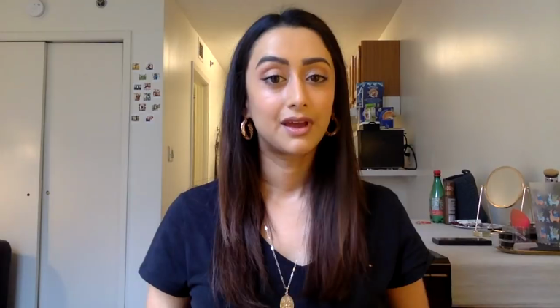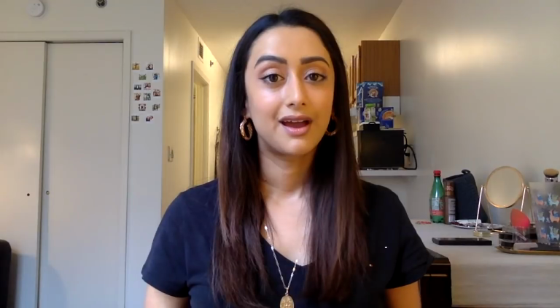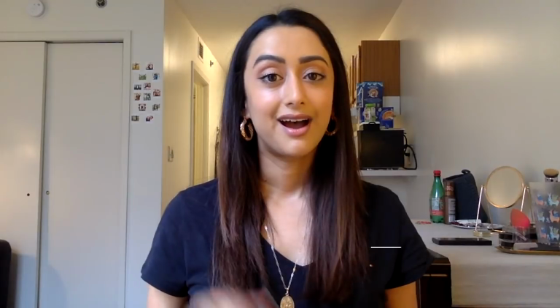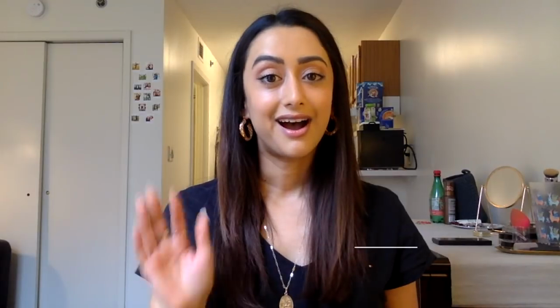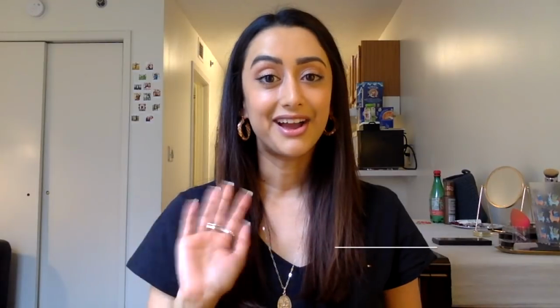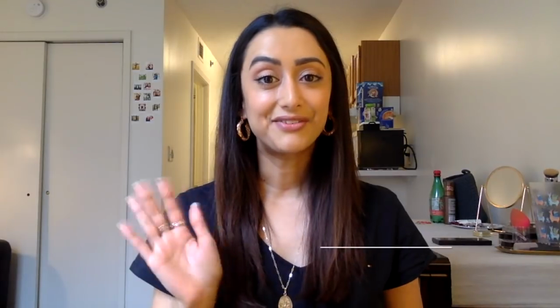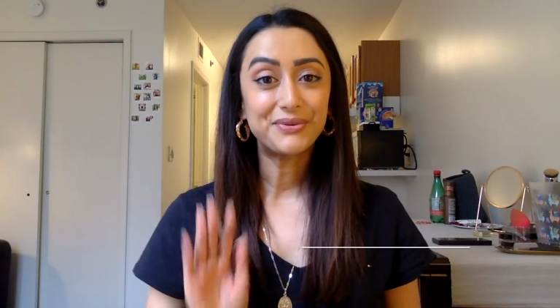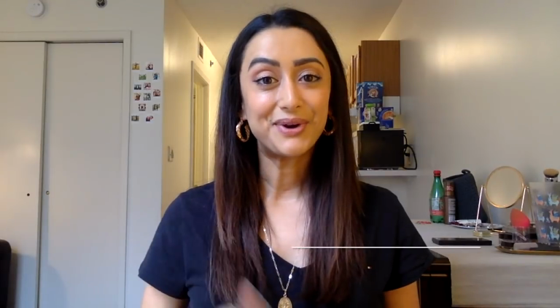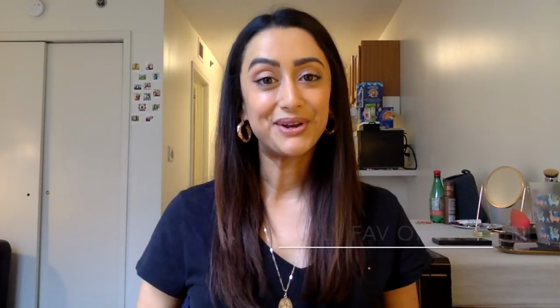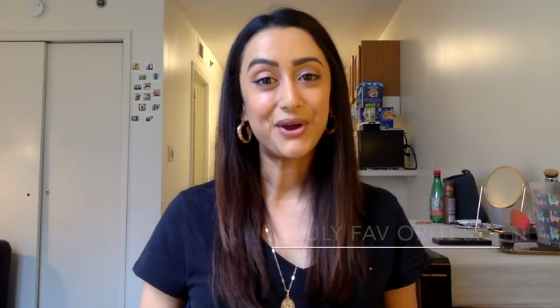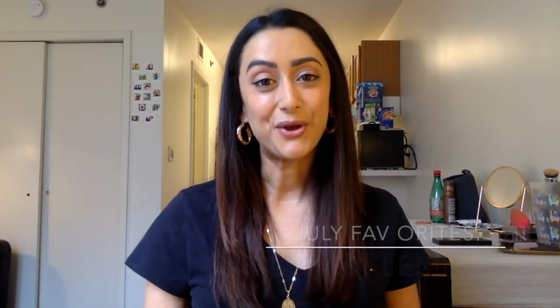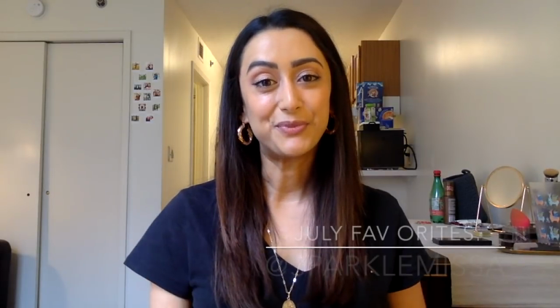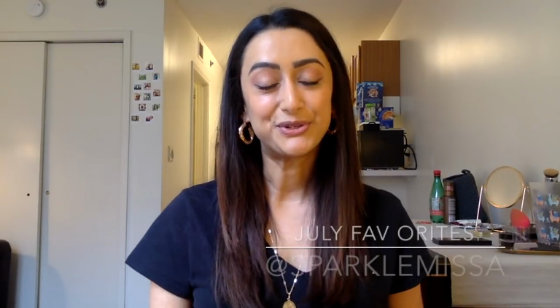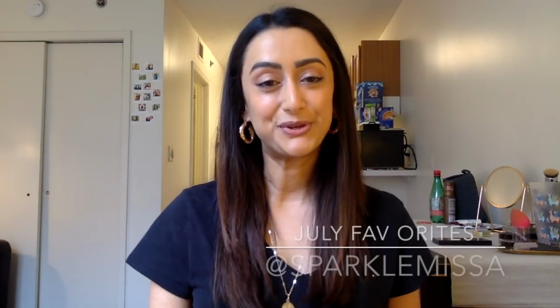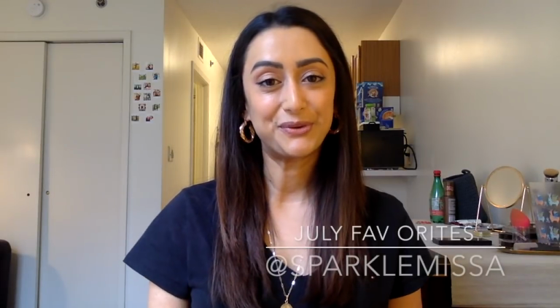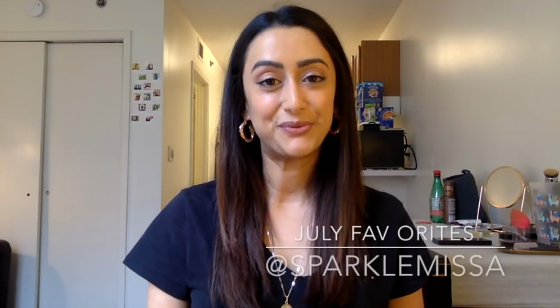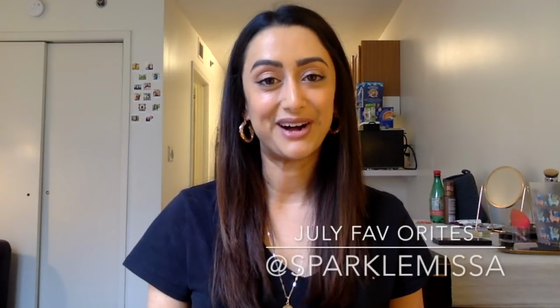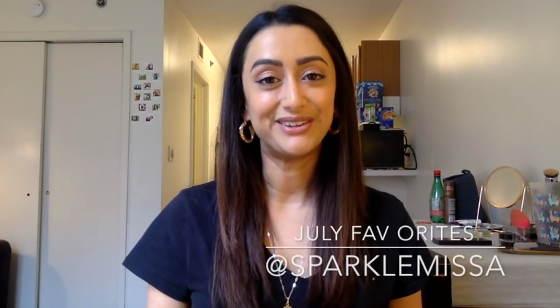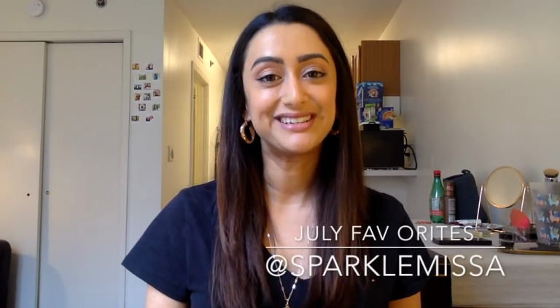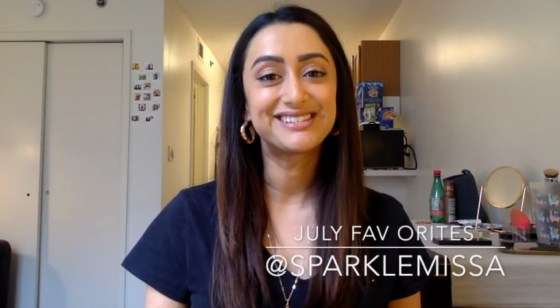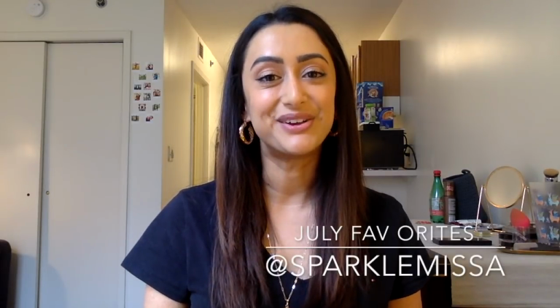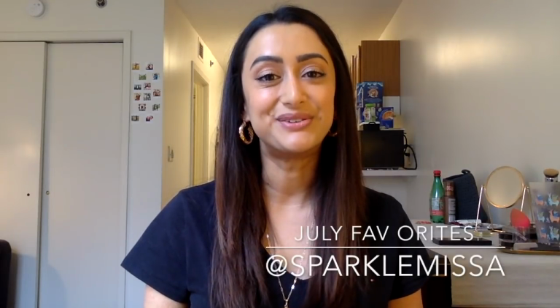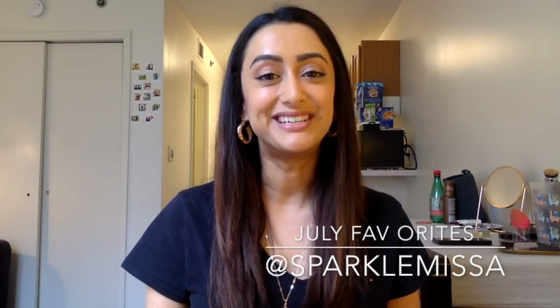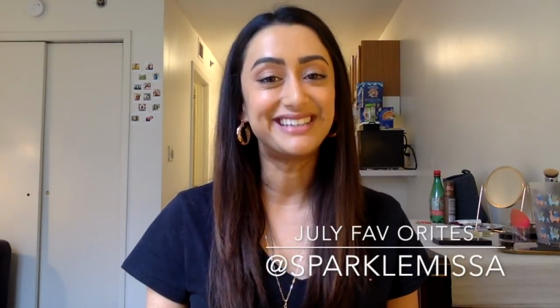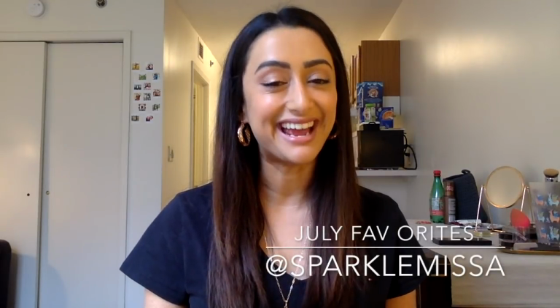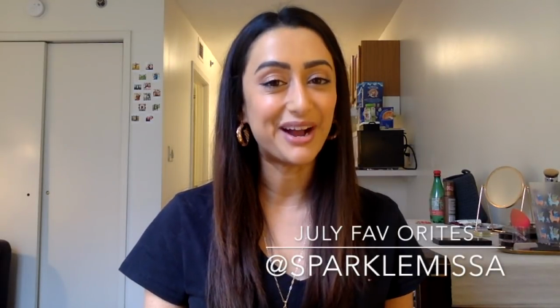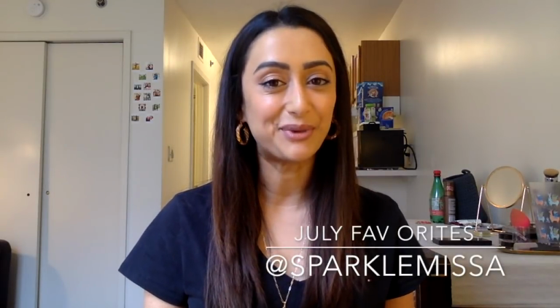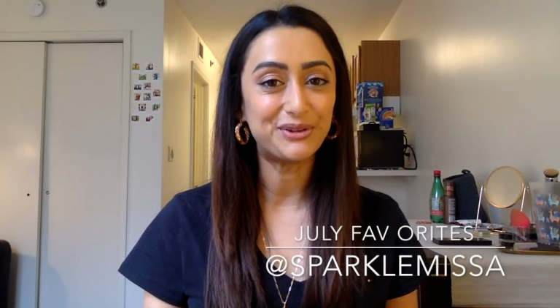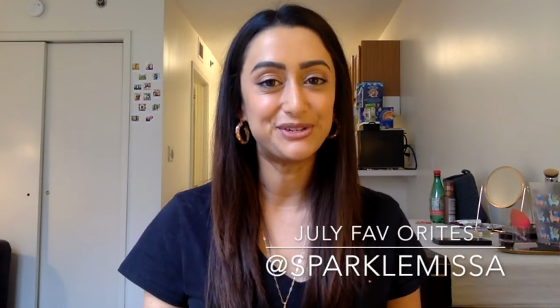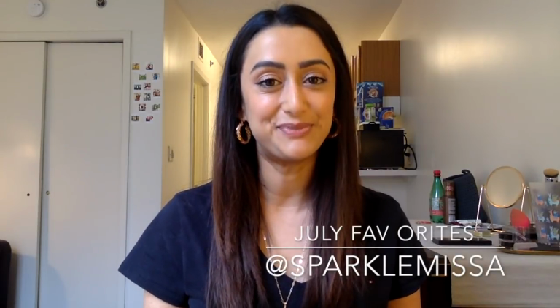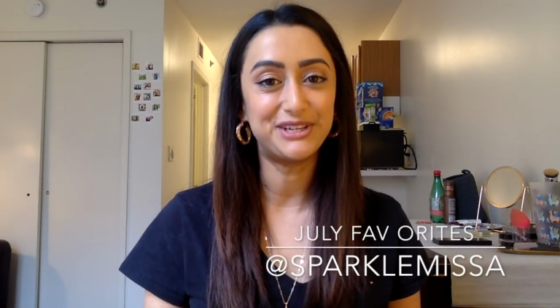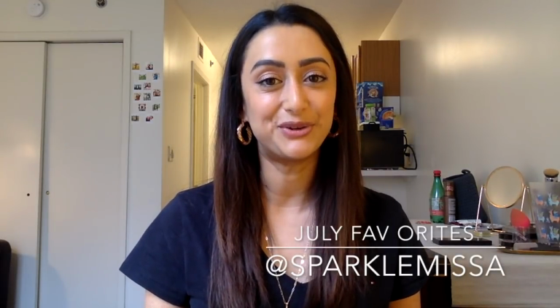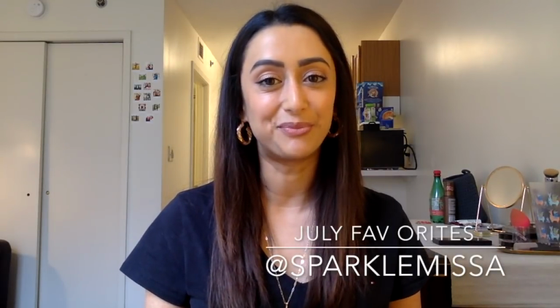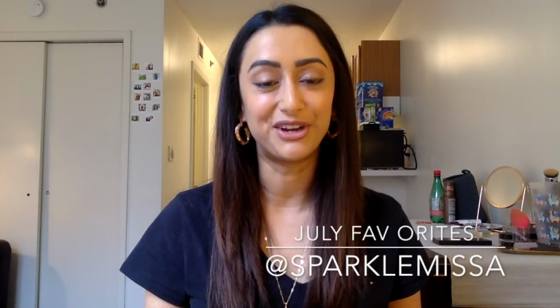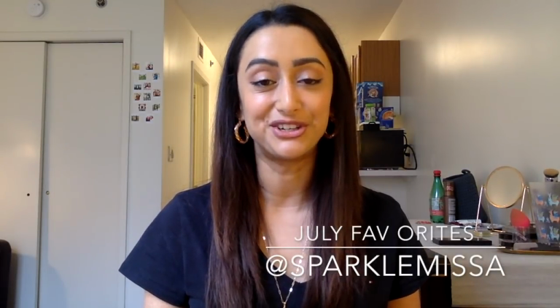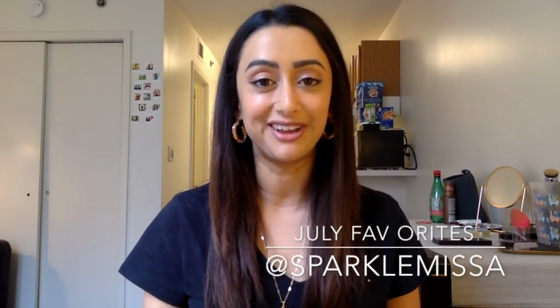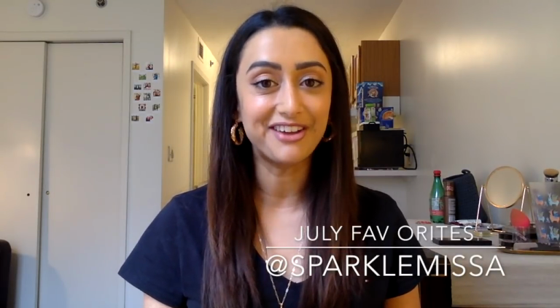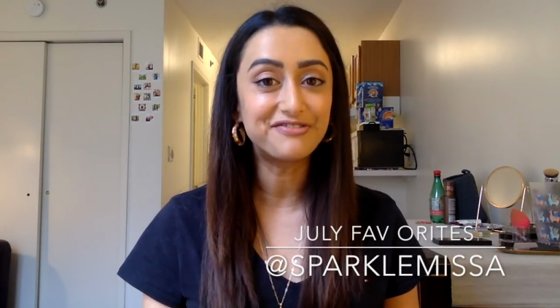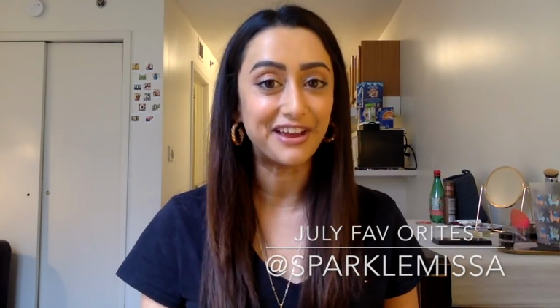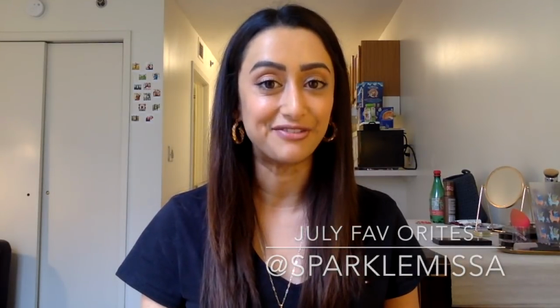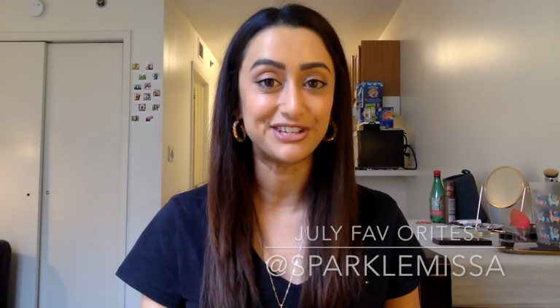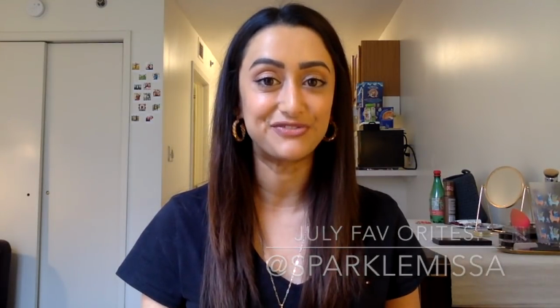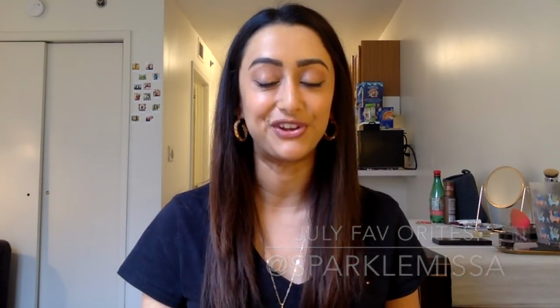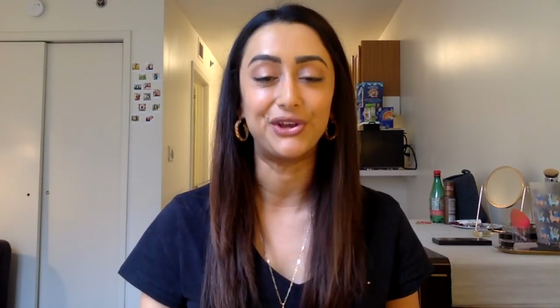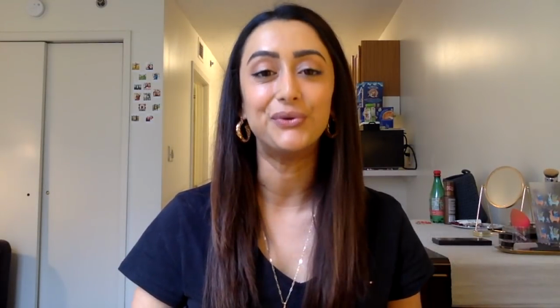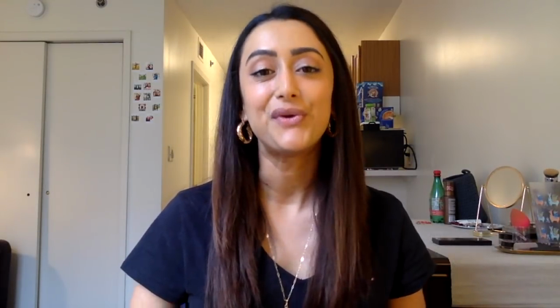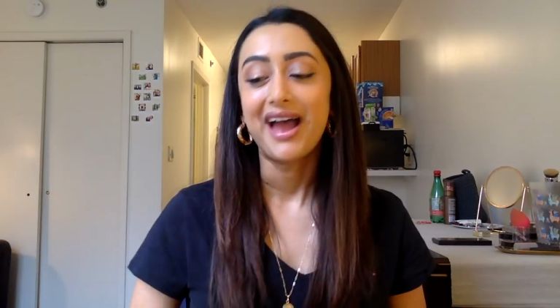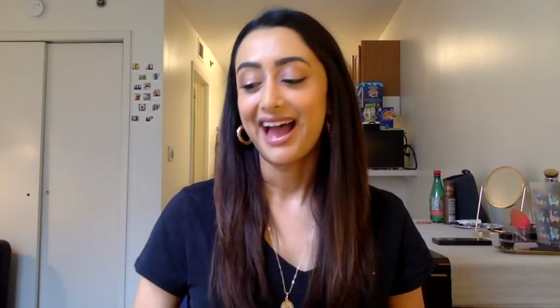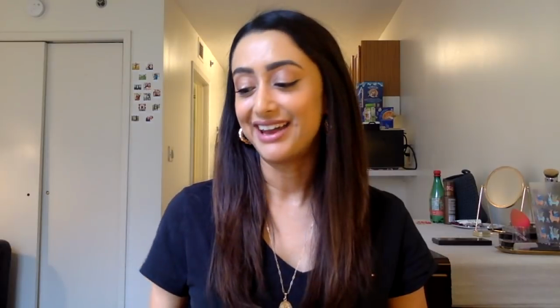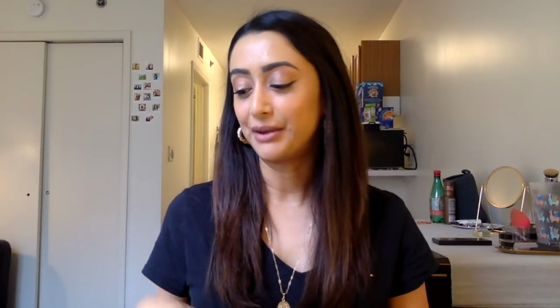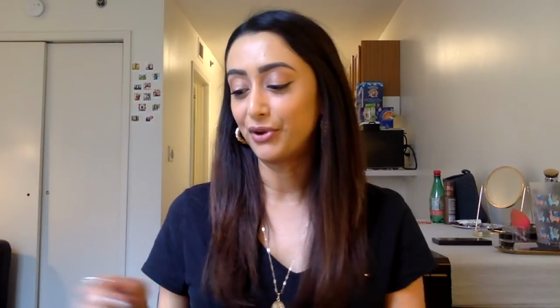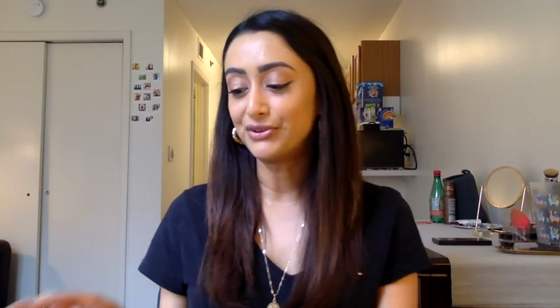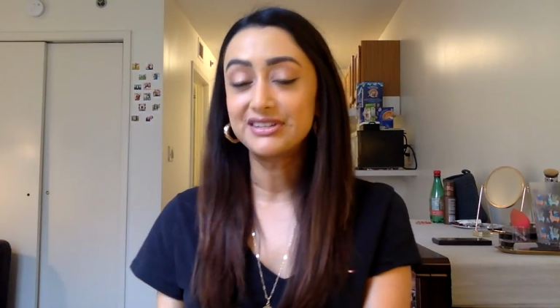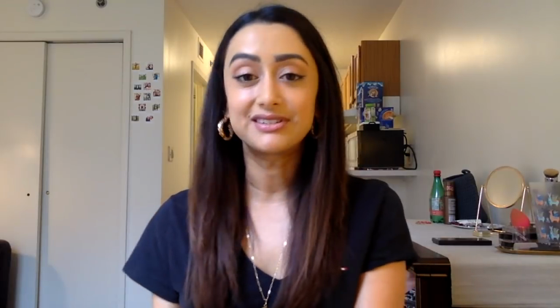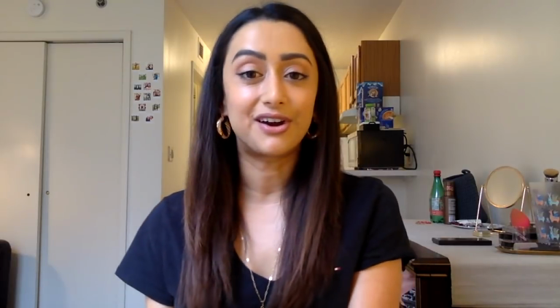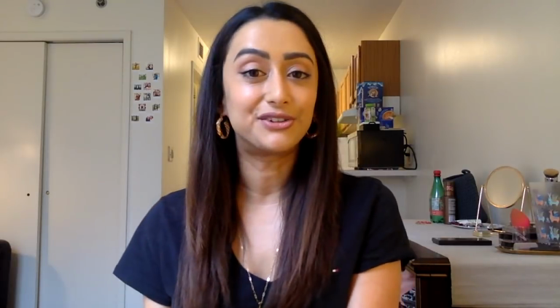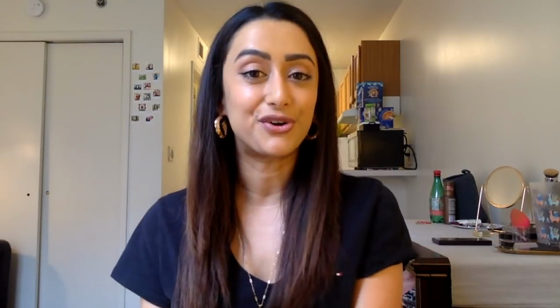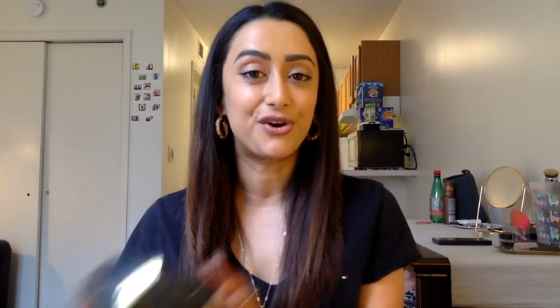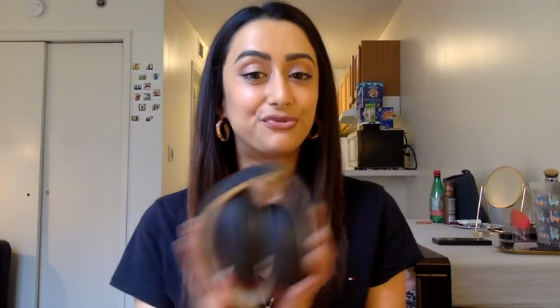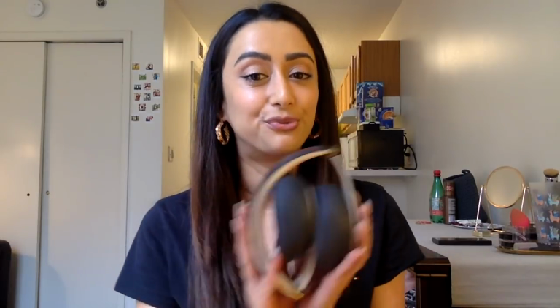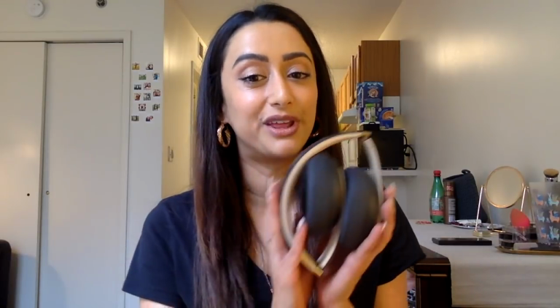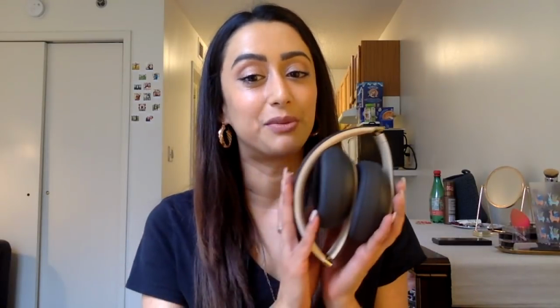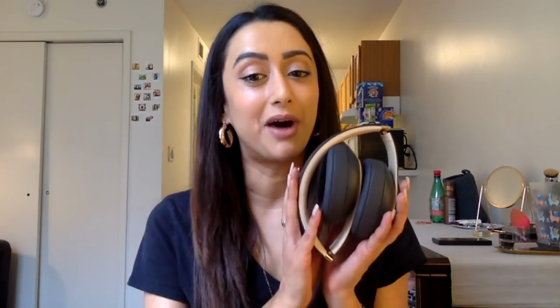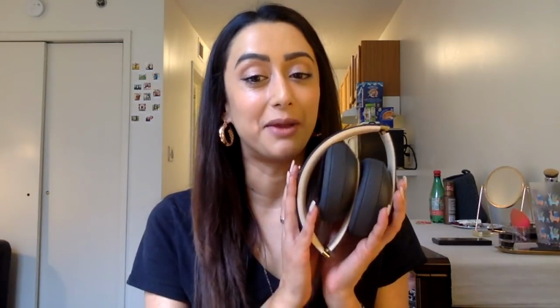Hi everyone, I hope you're doing well. Today I'm going to be doing my July favourites for you and I'm going to start off with my Beats.